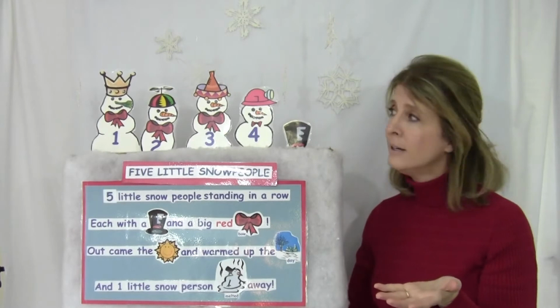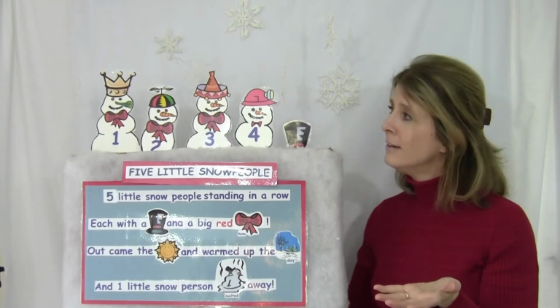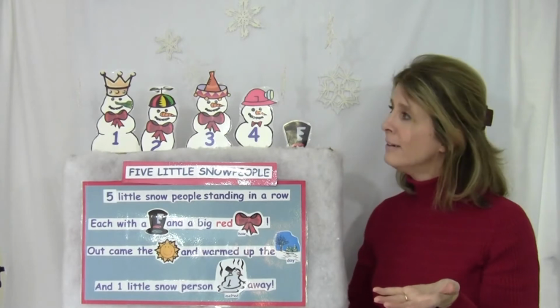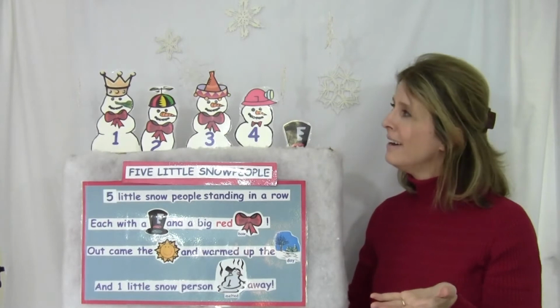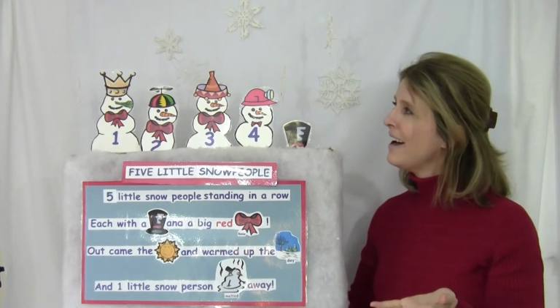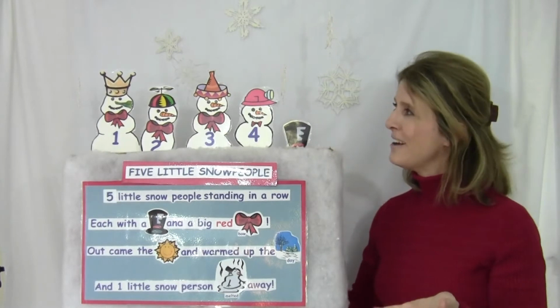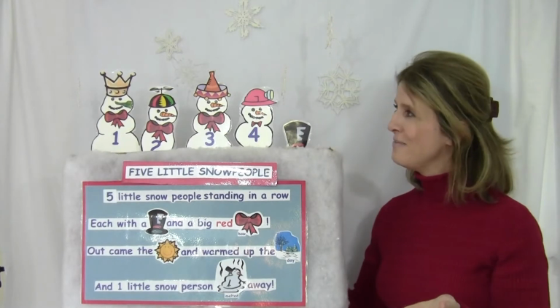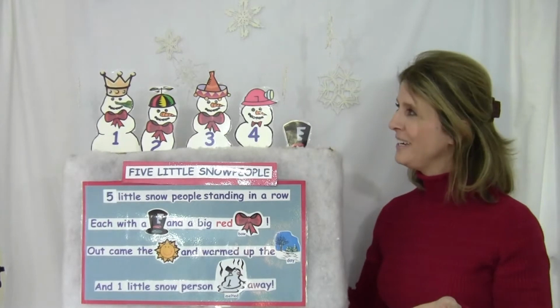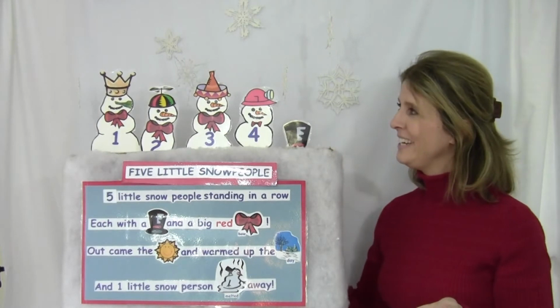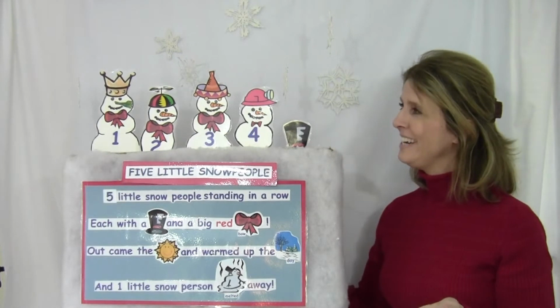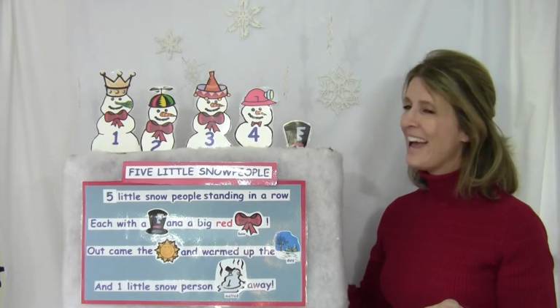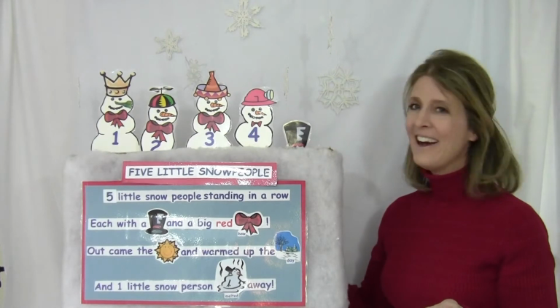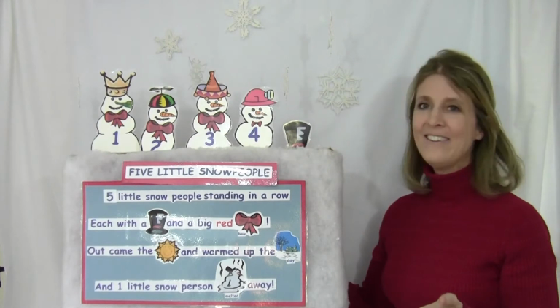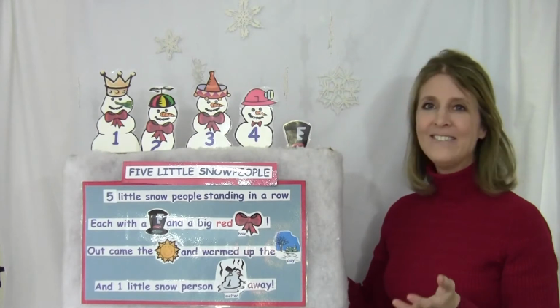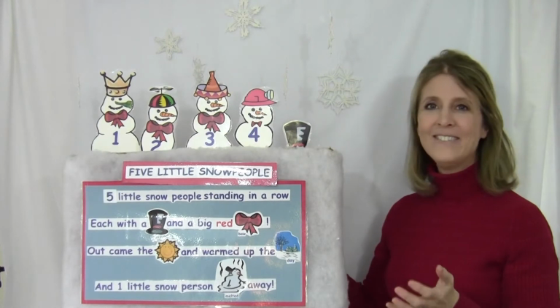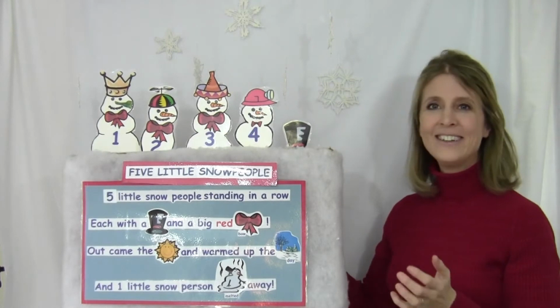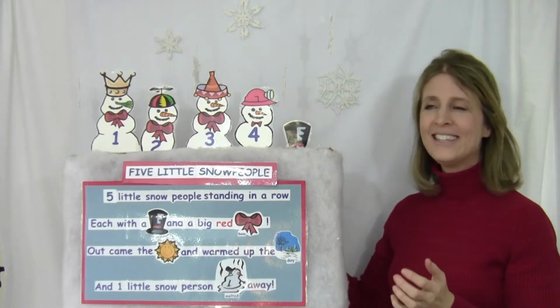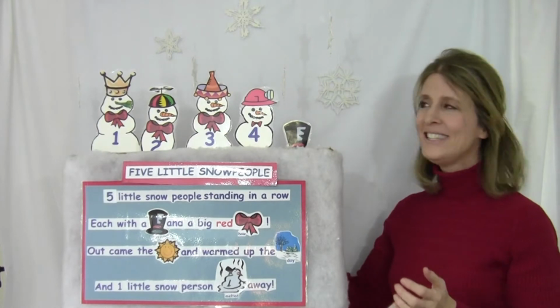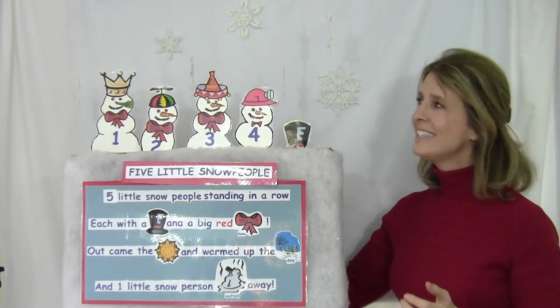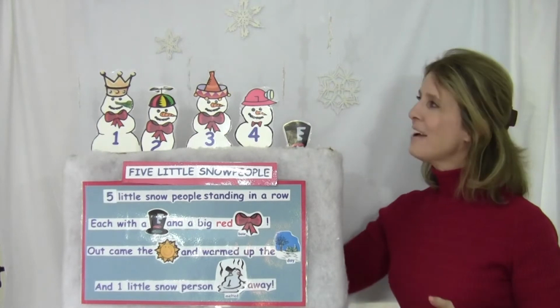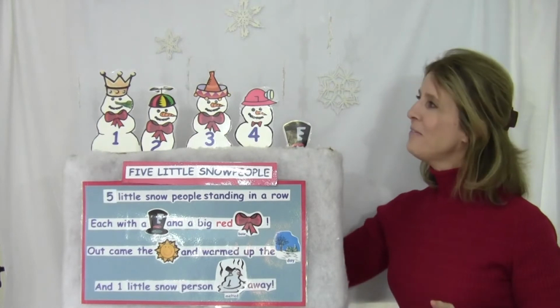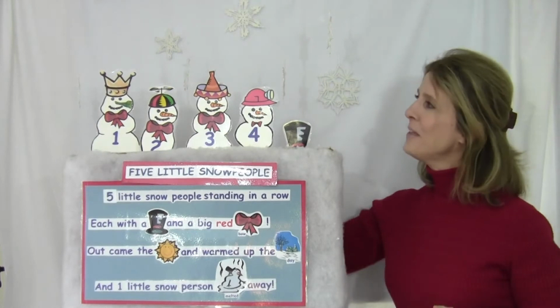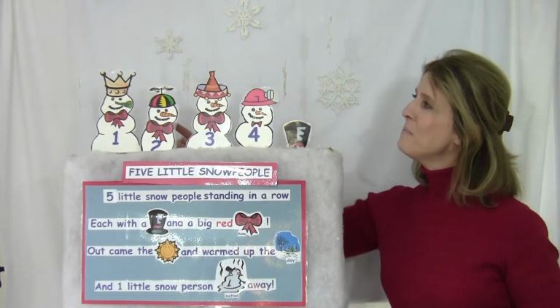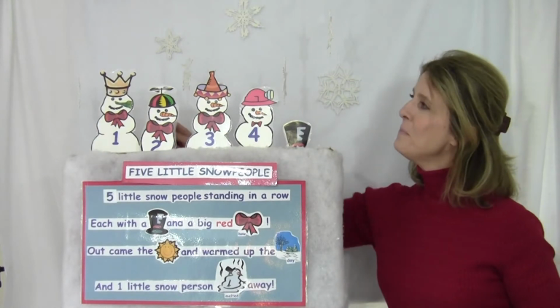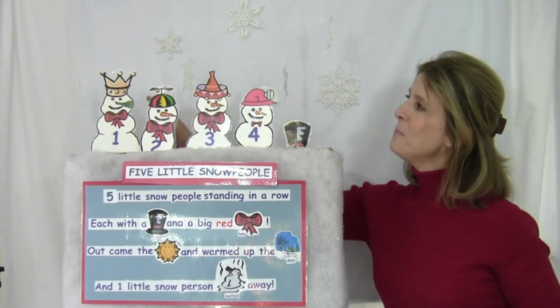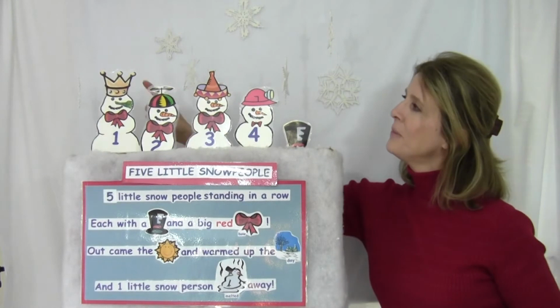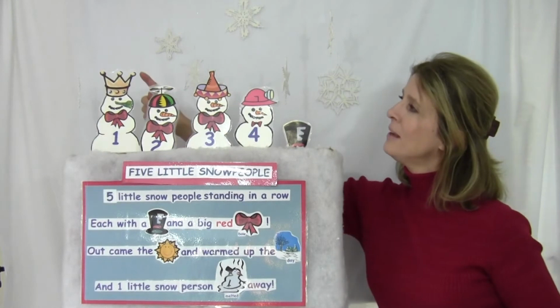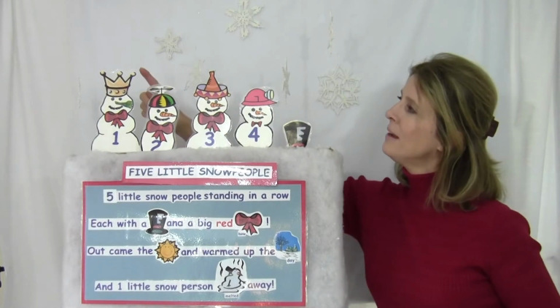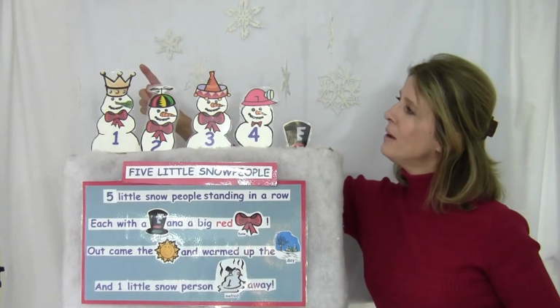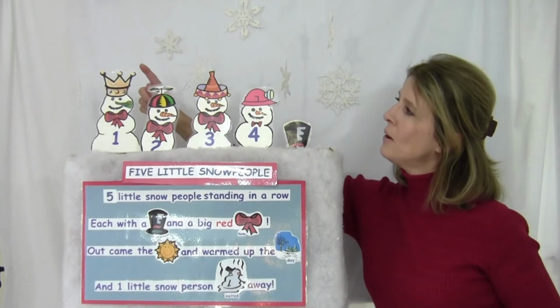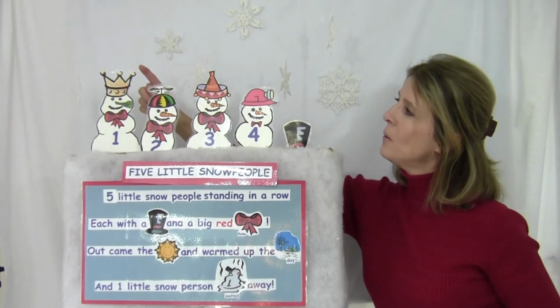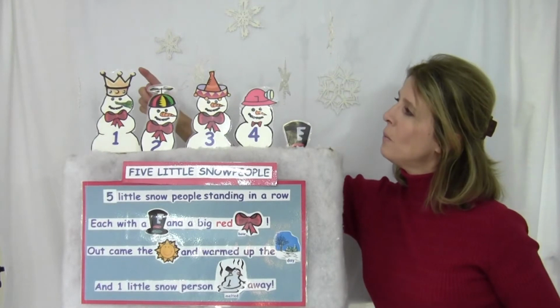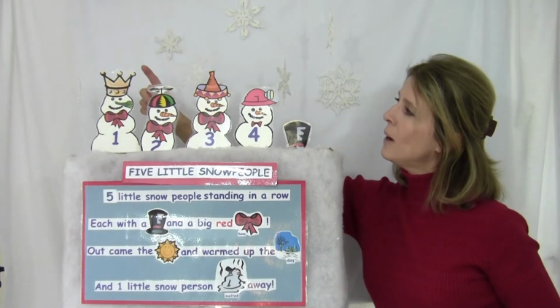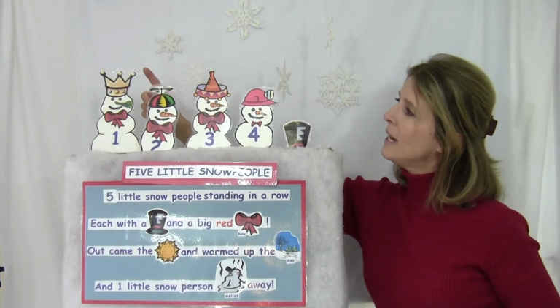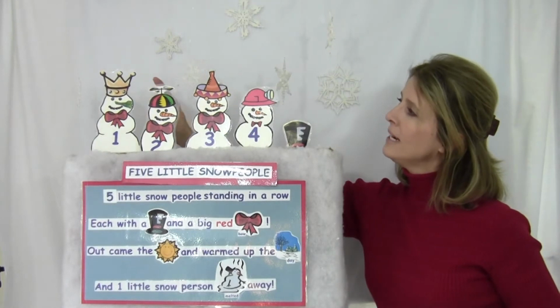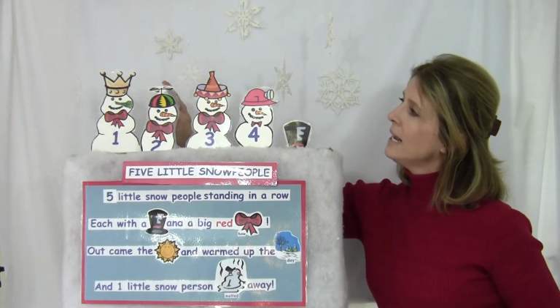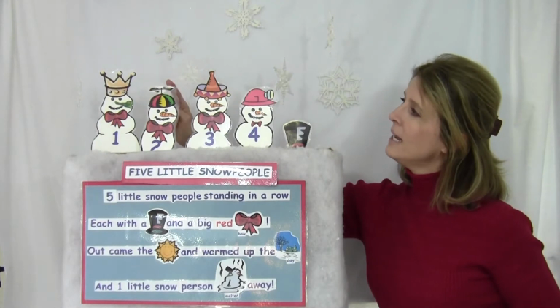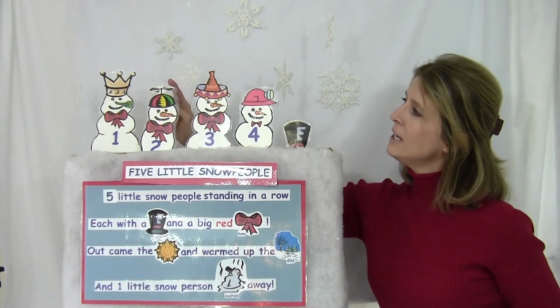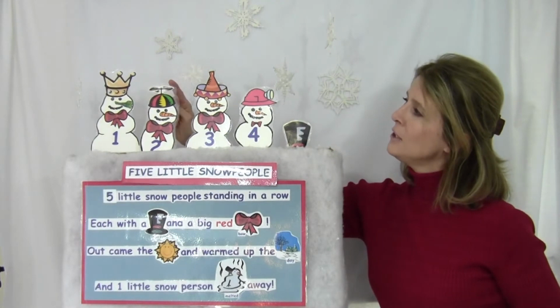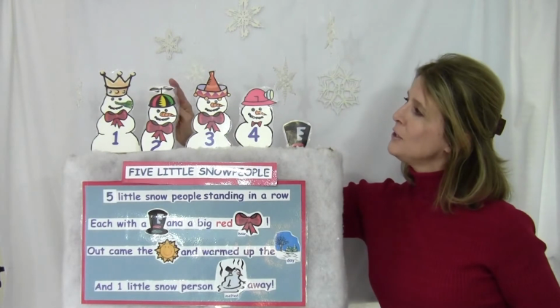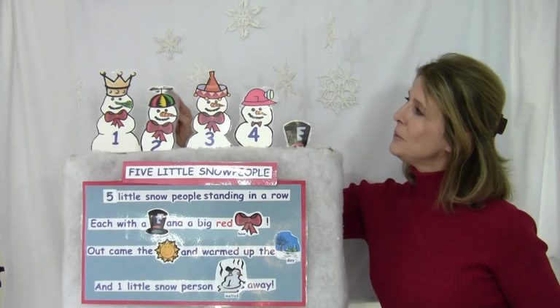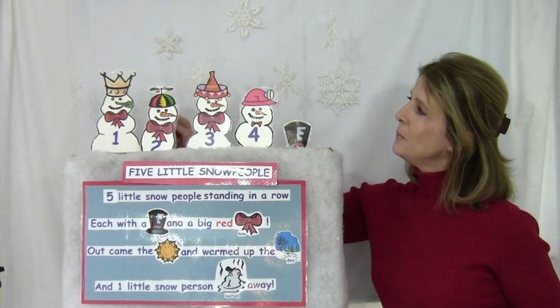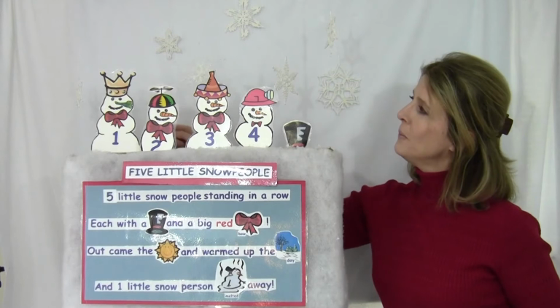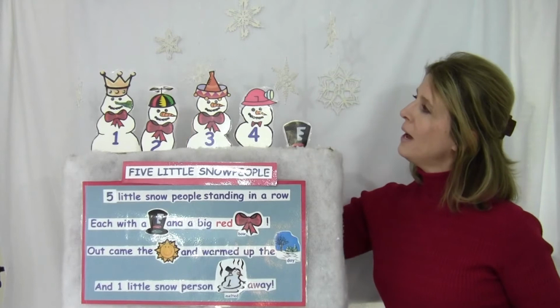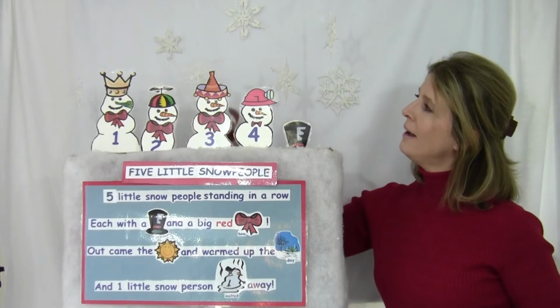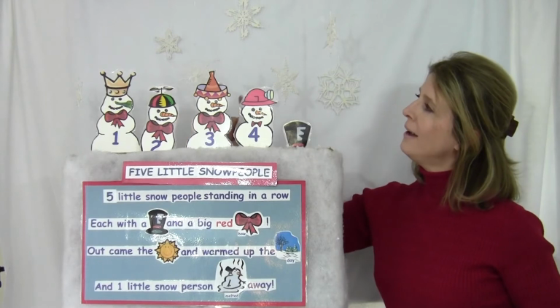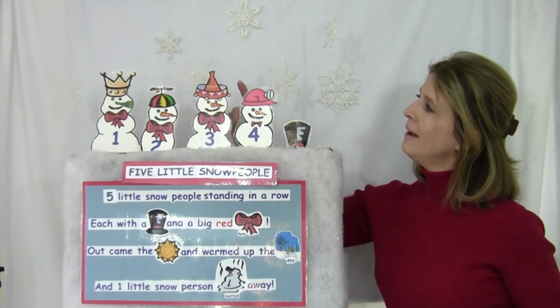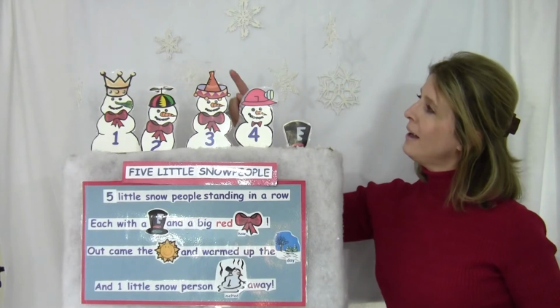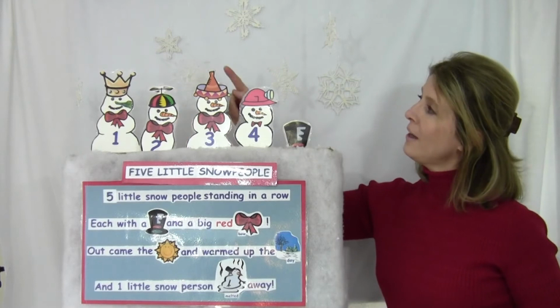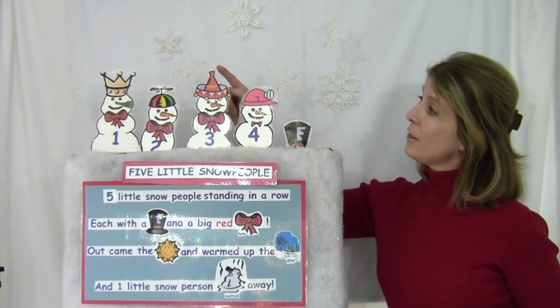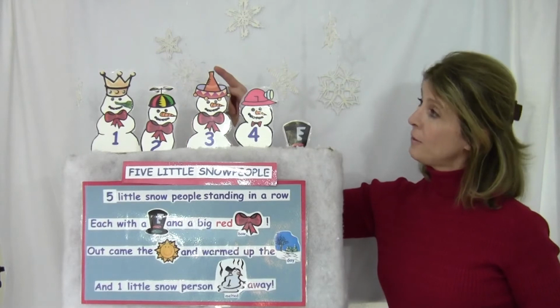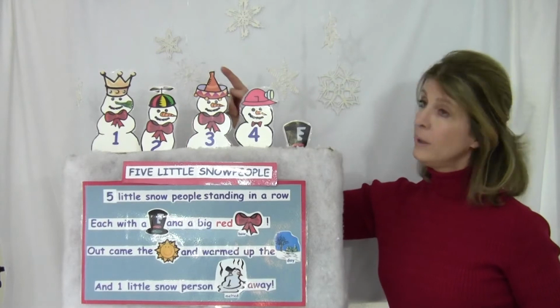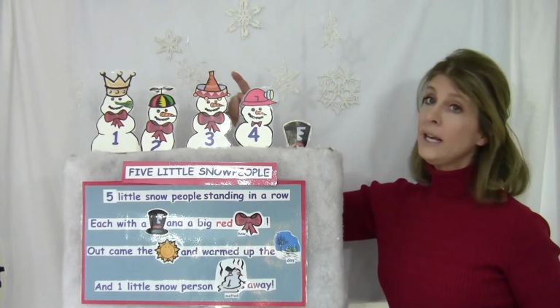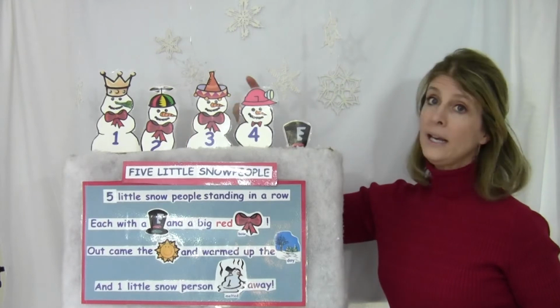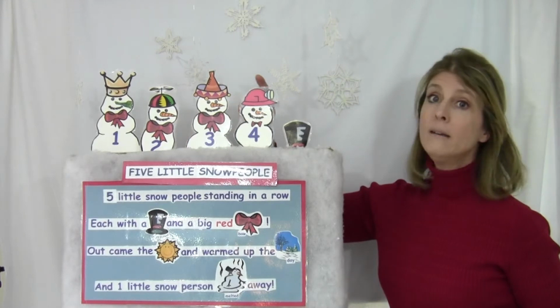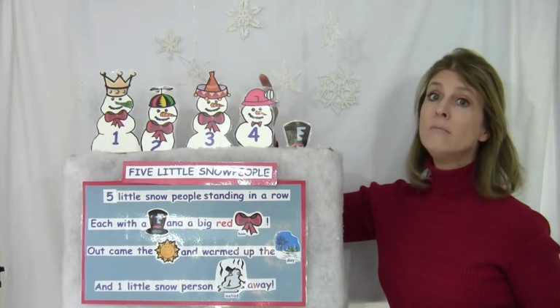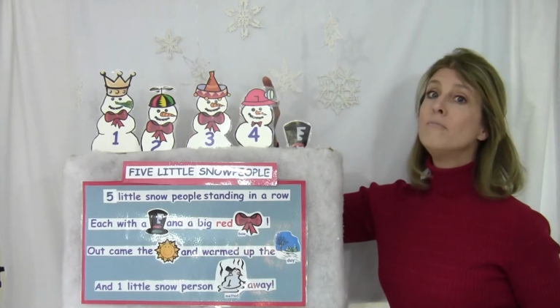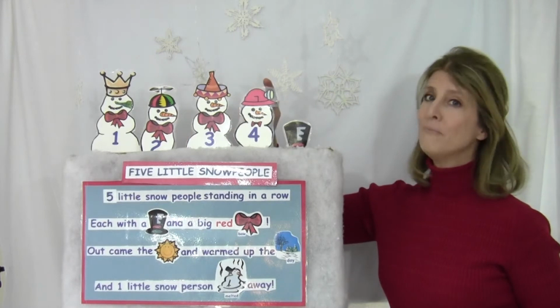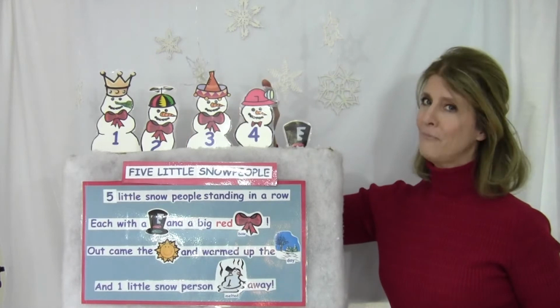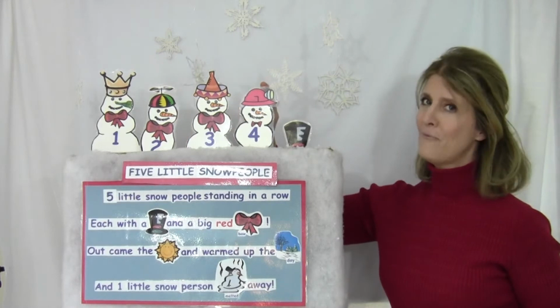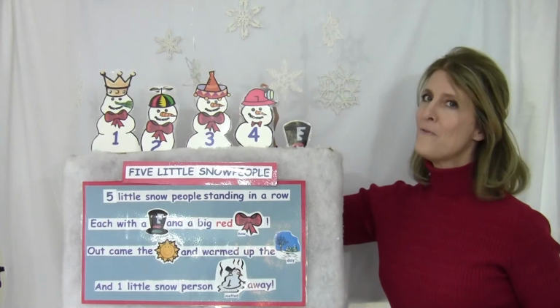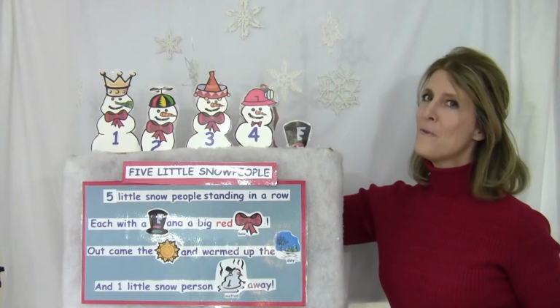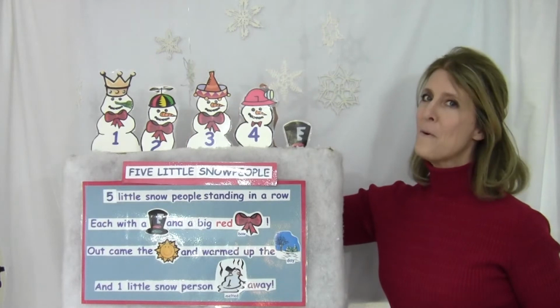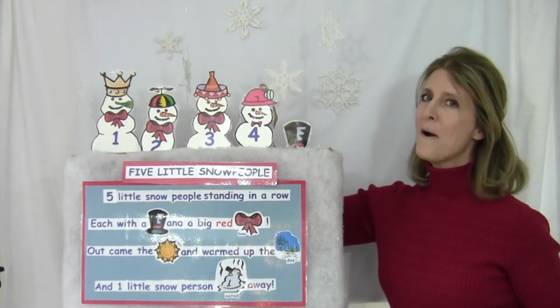How many now? Let's count them. One, two, three, four.